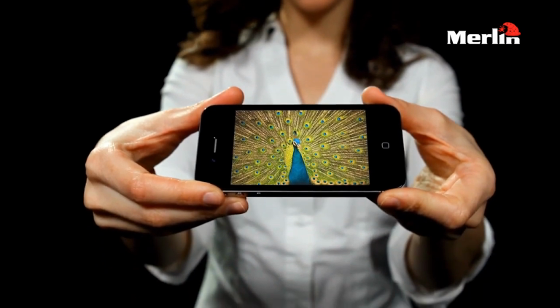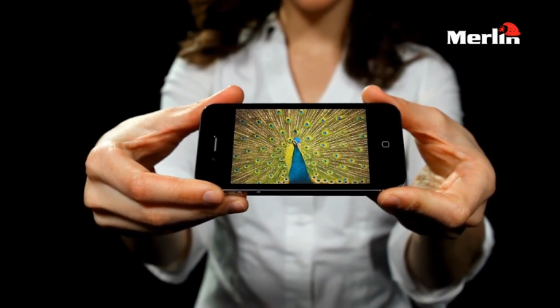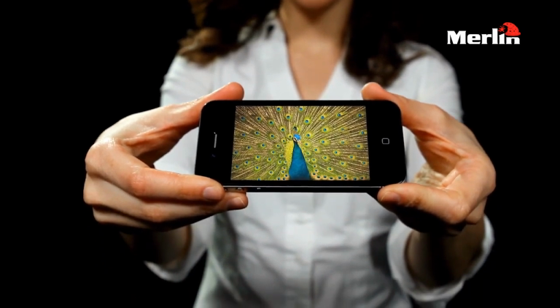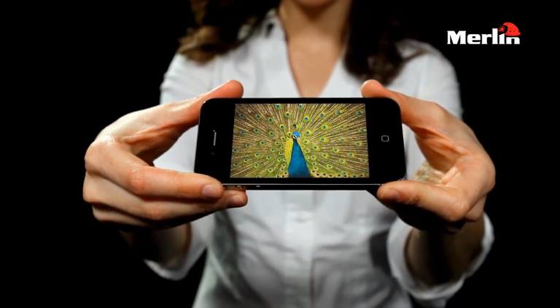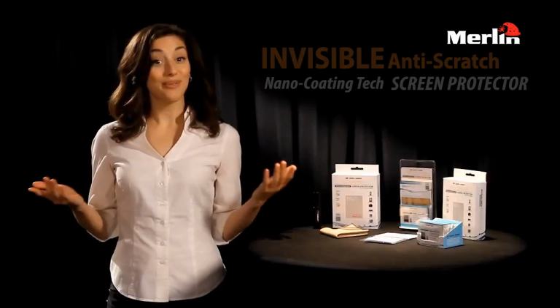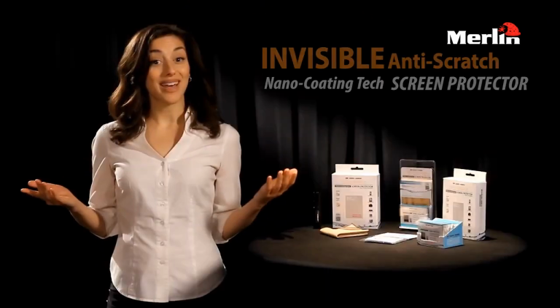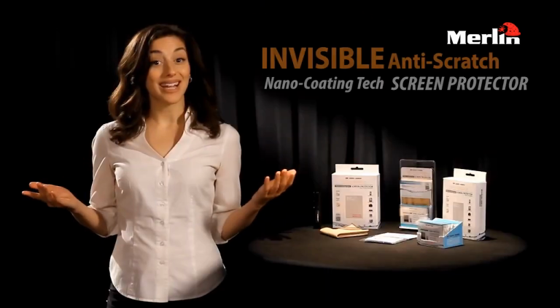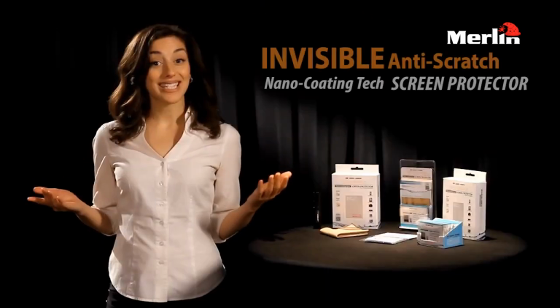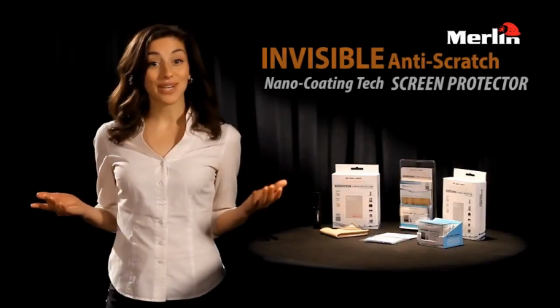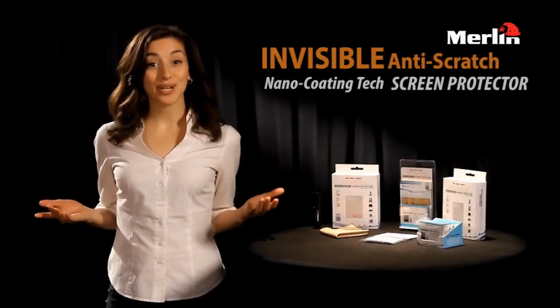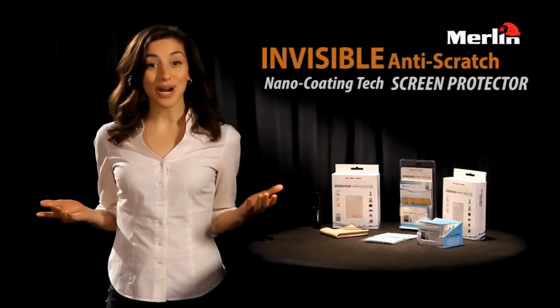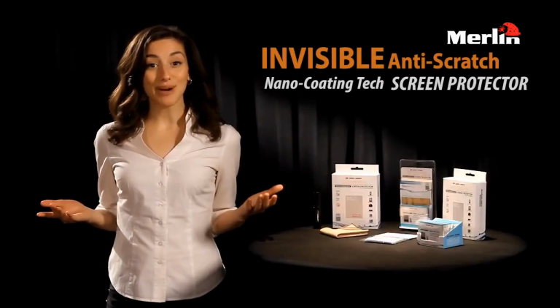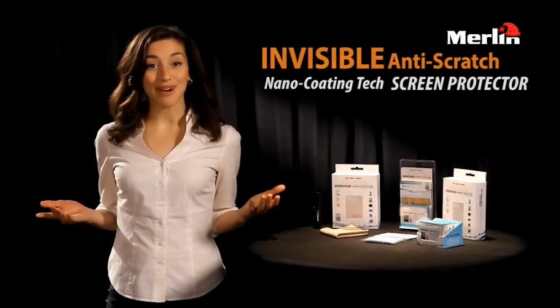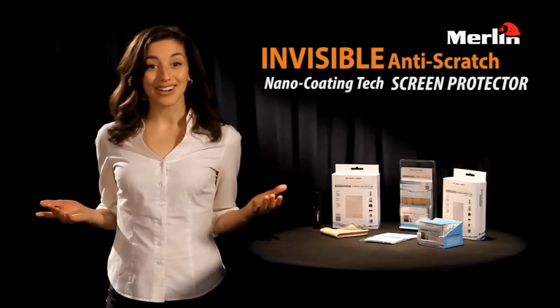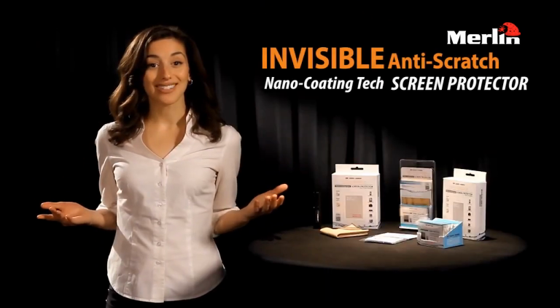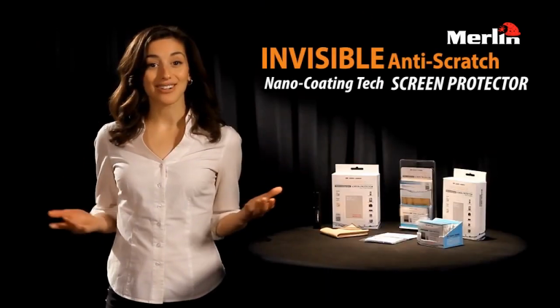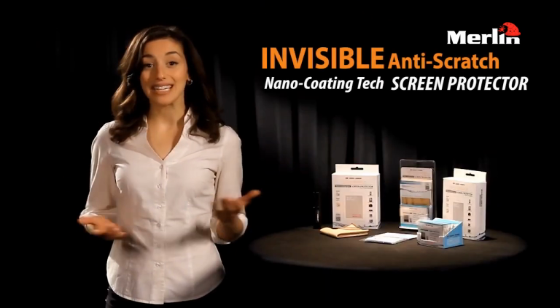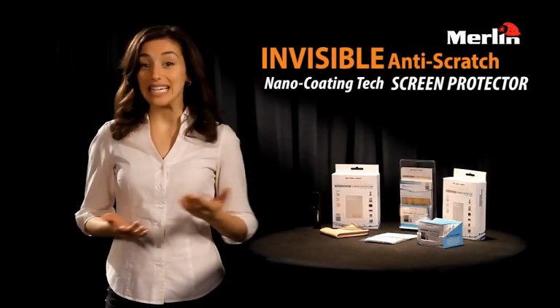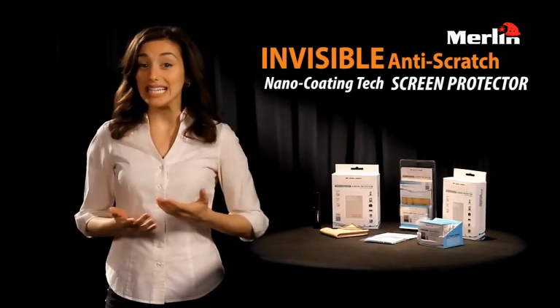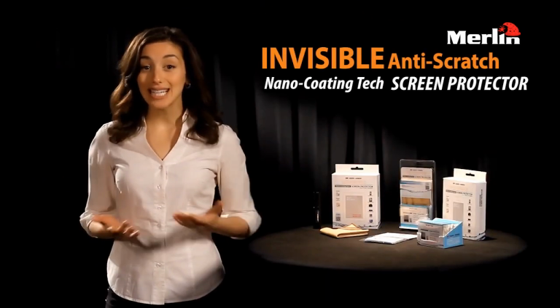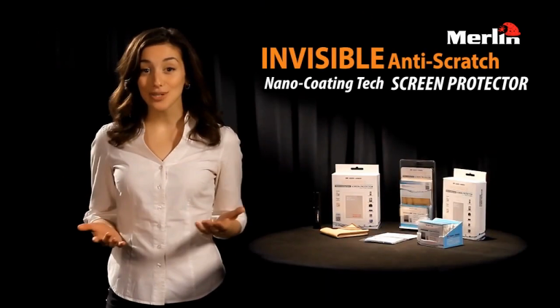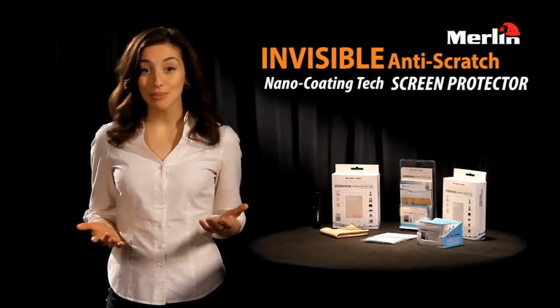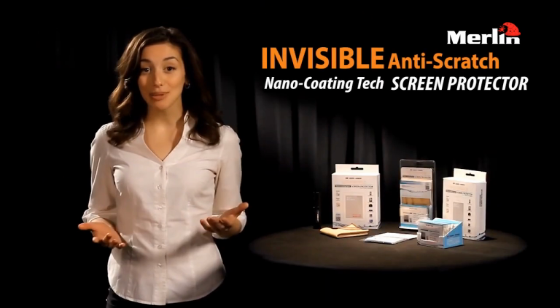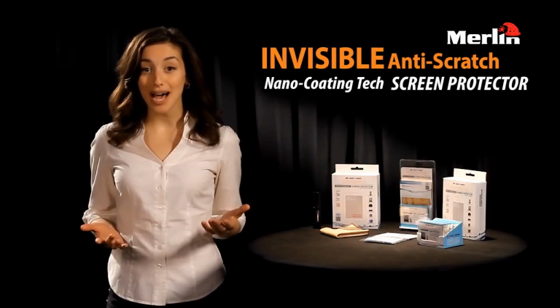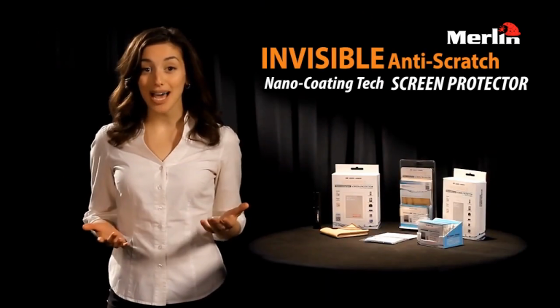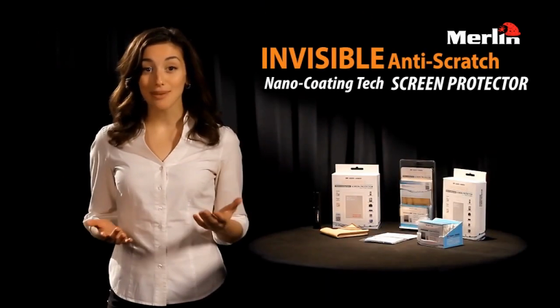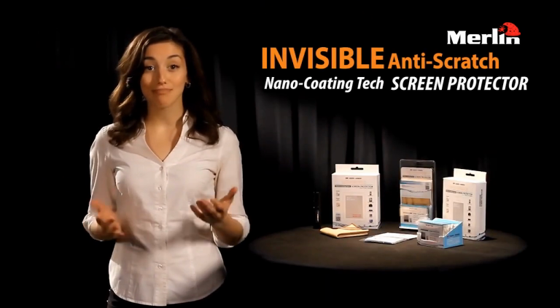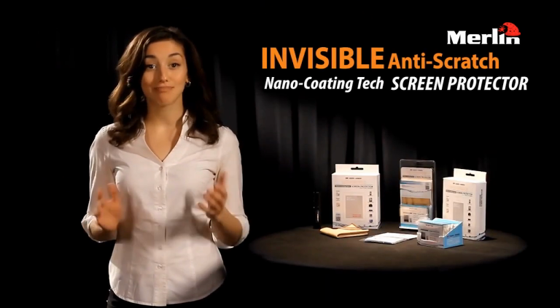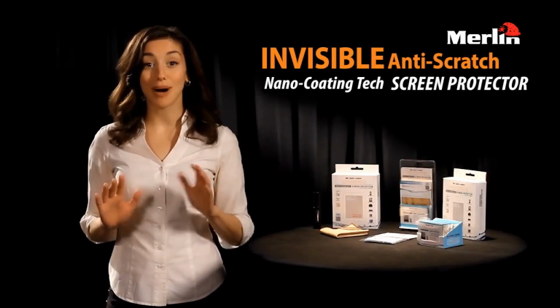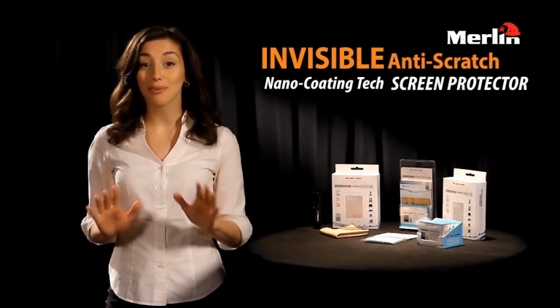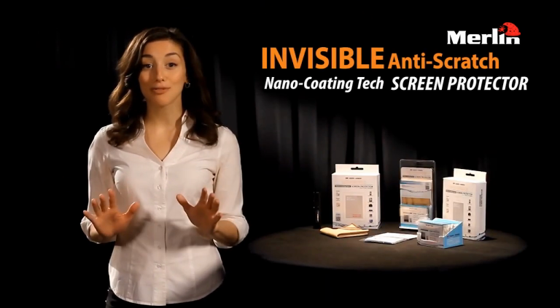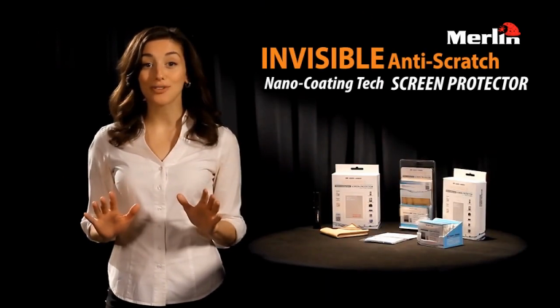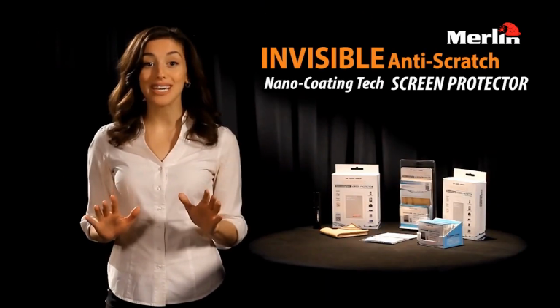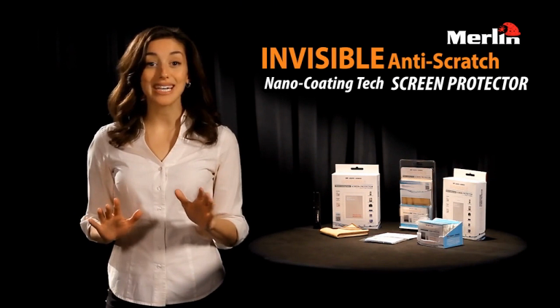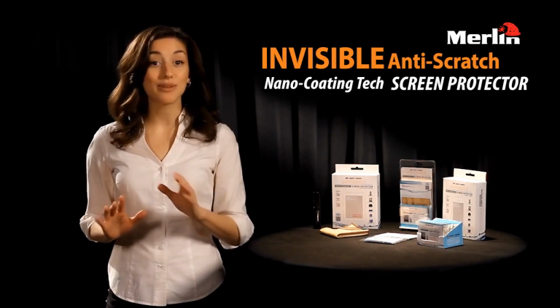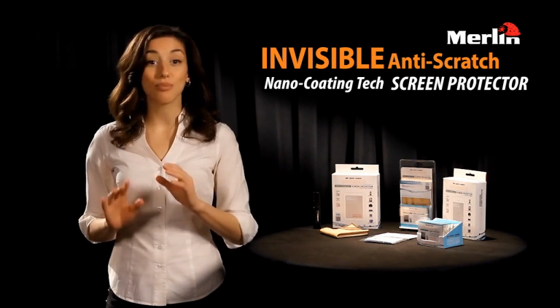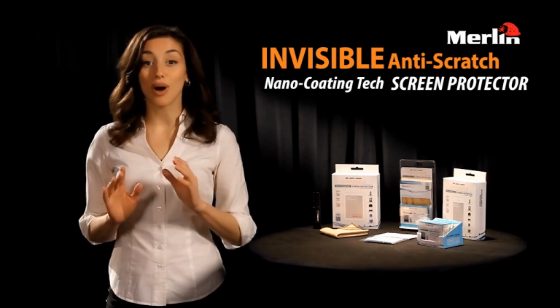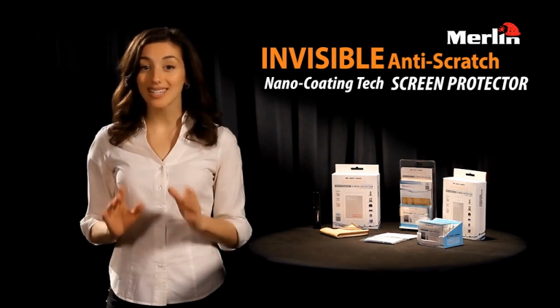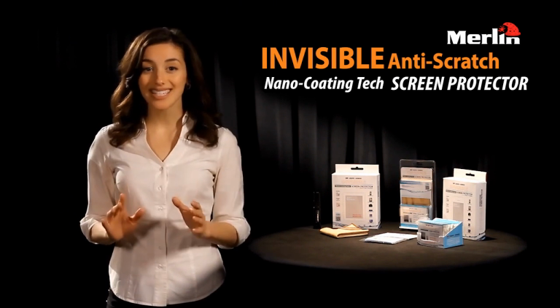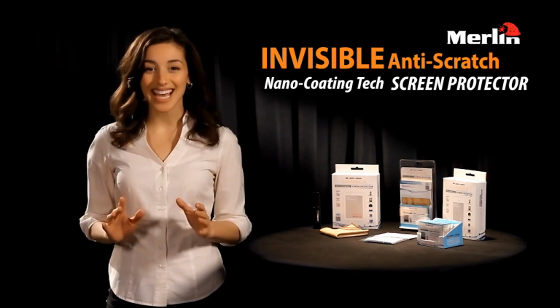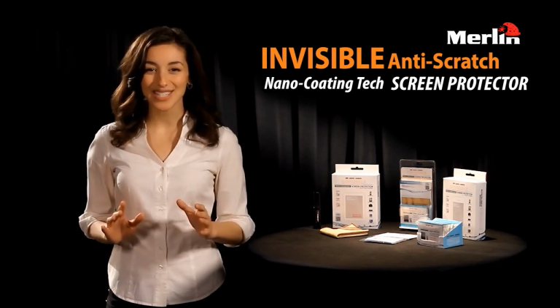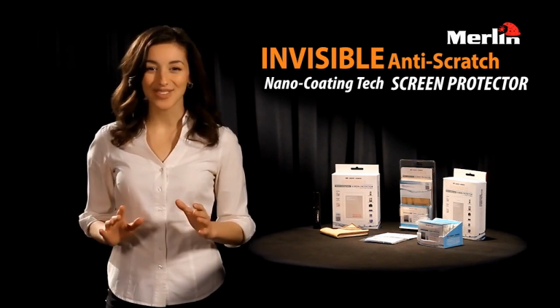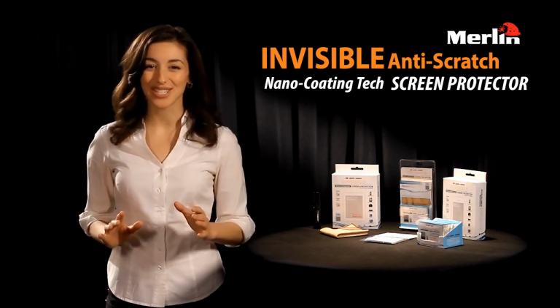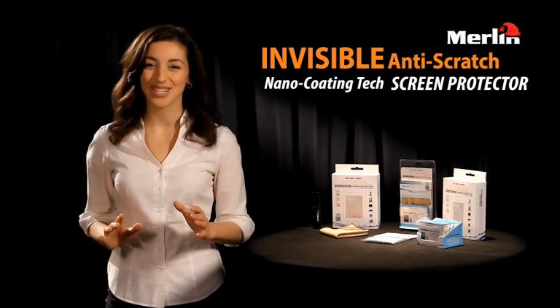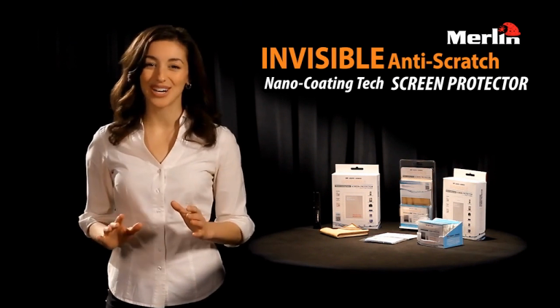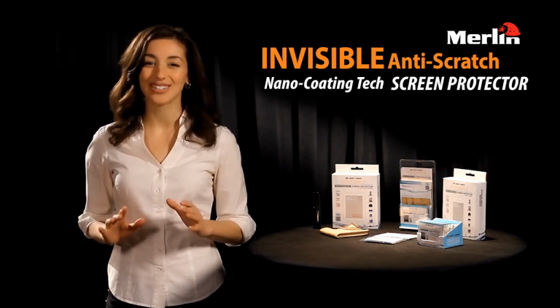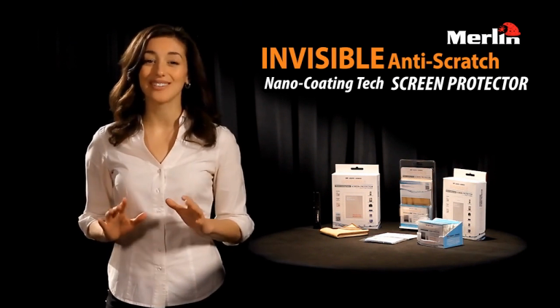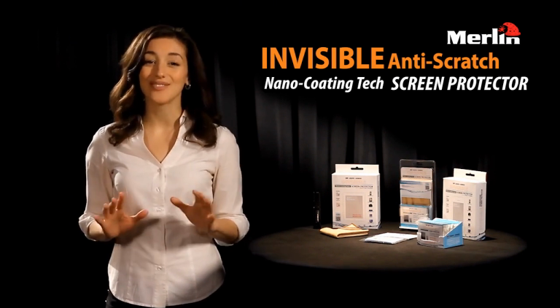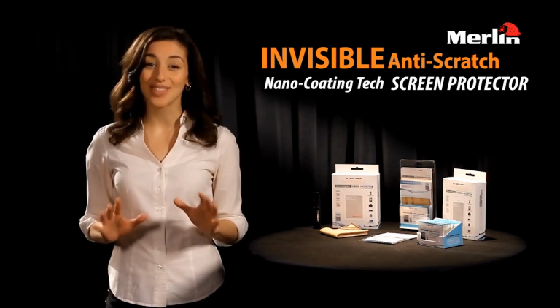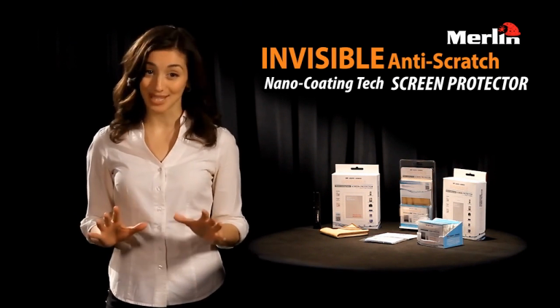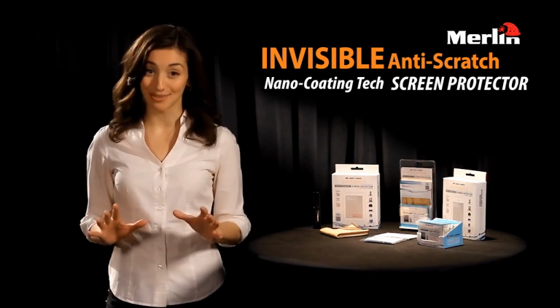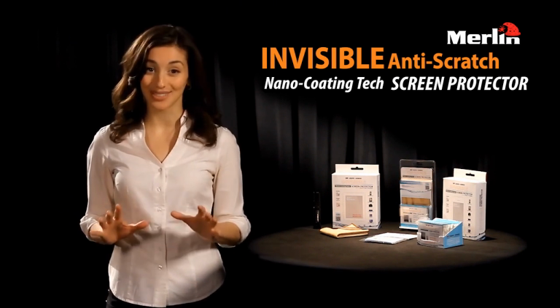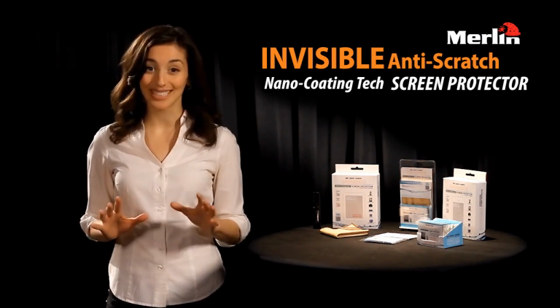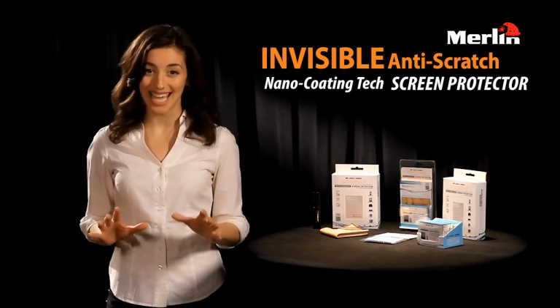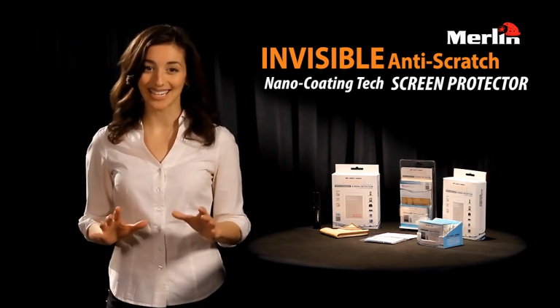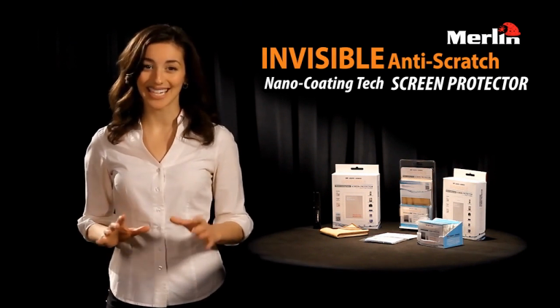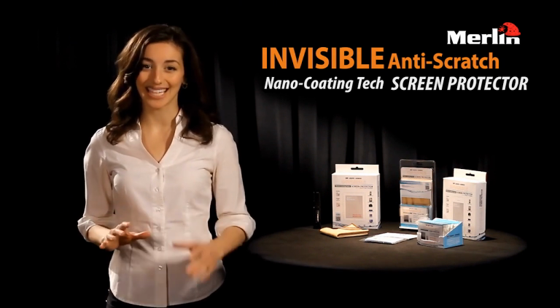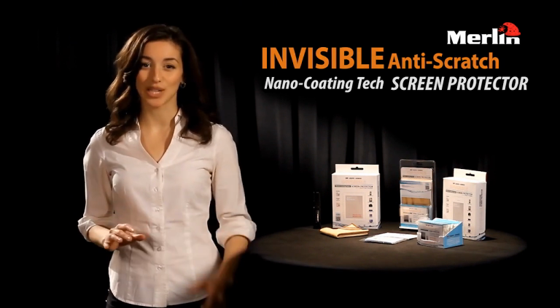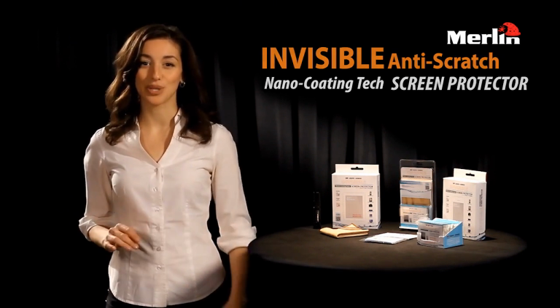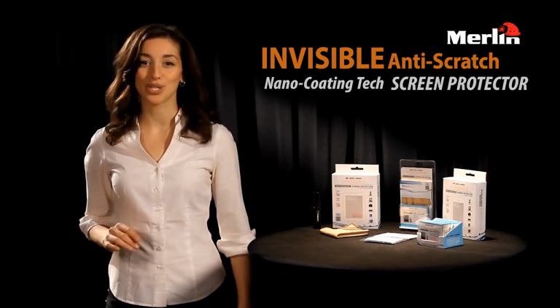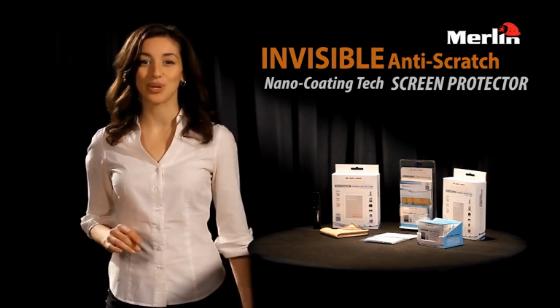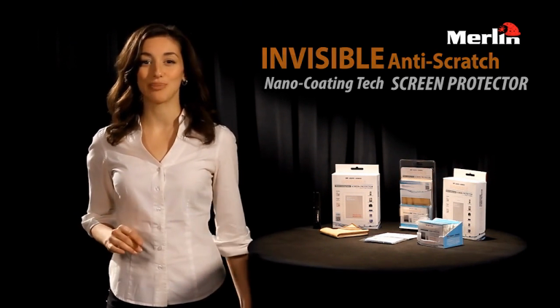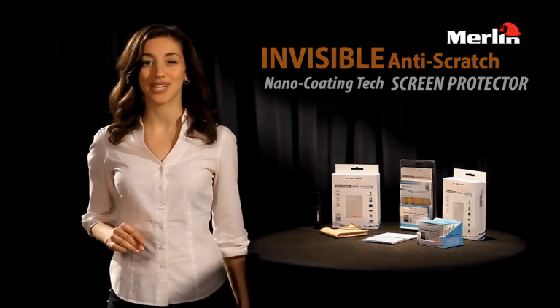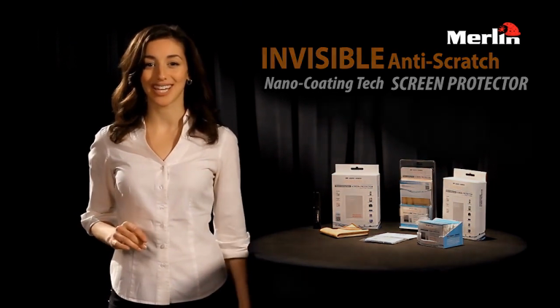So that's Liquid Armor — your easy to apply, bubble free, one size fits all invisible nanotech liquid screen protector.